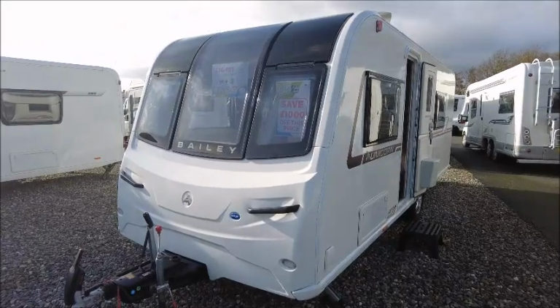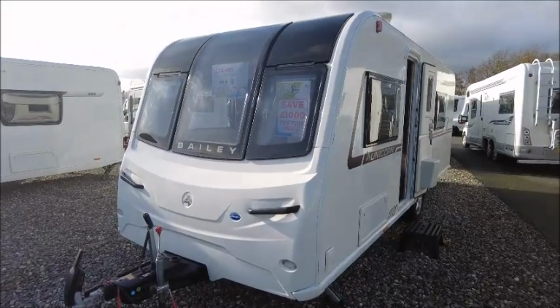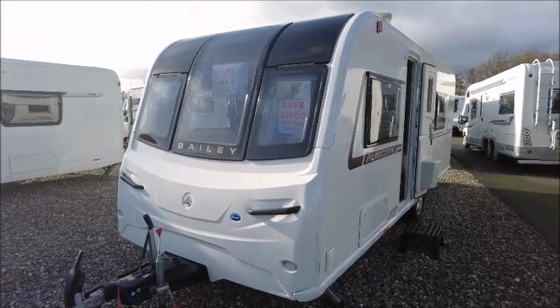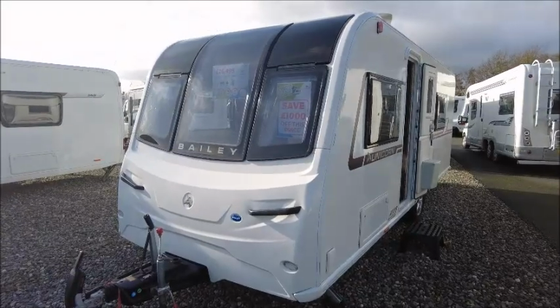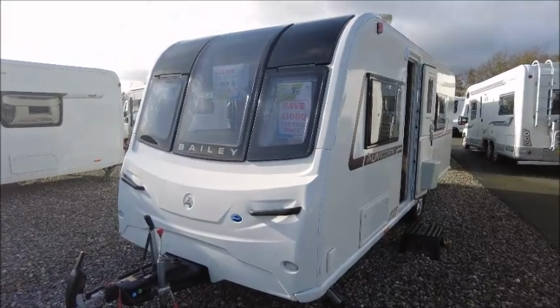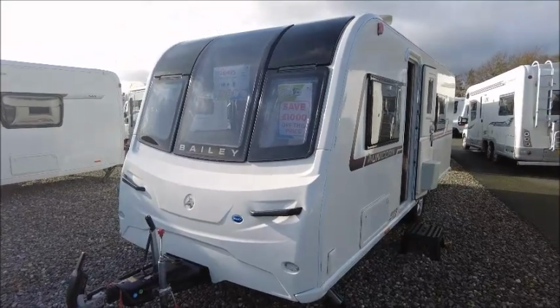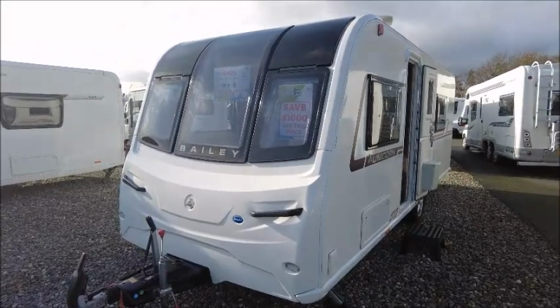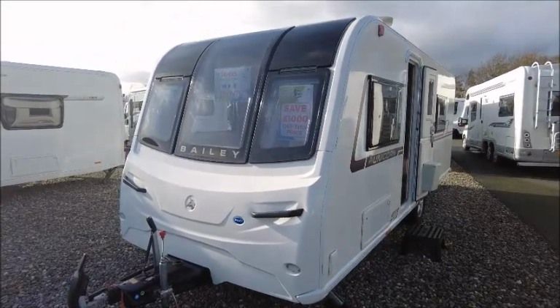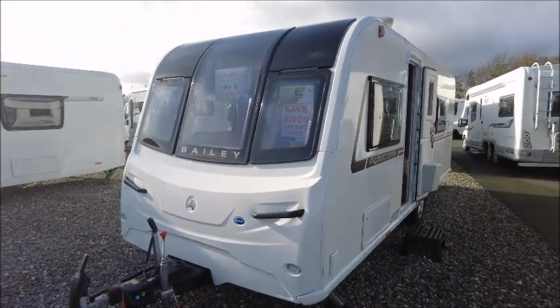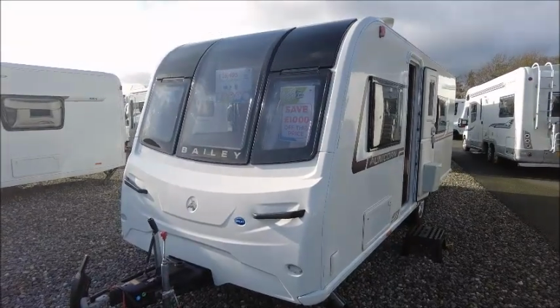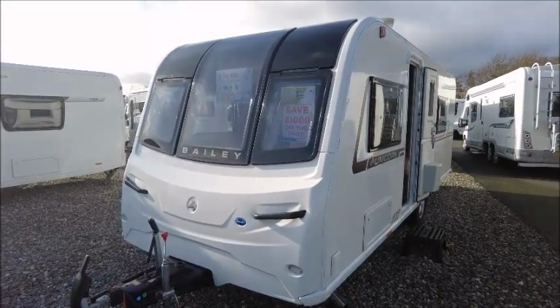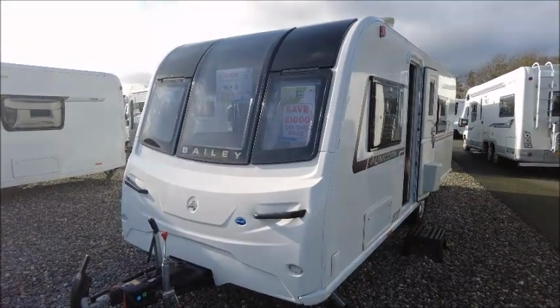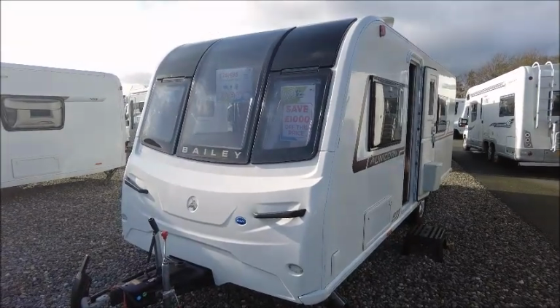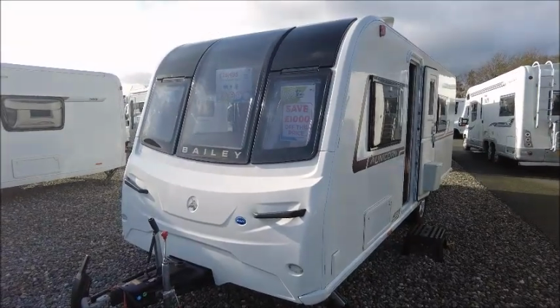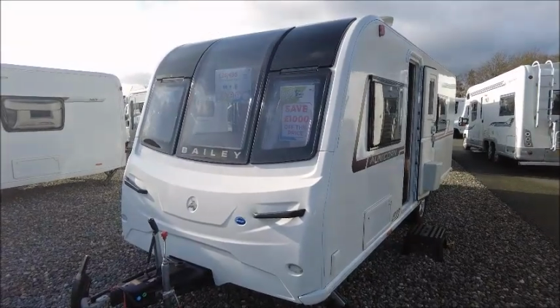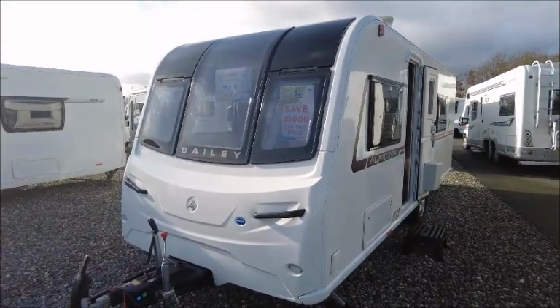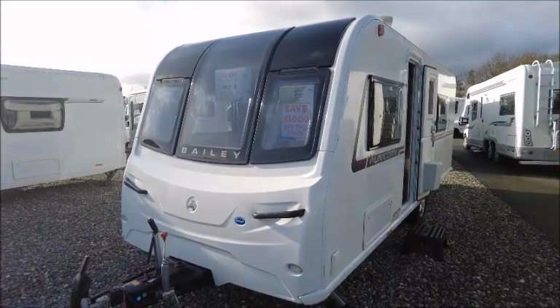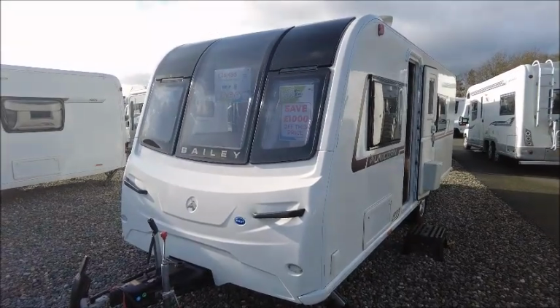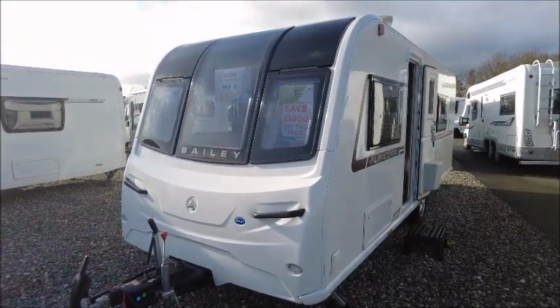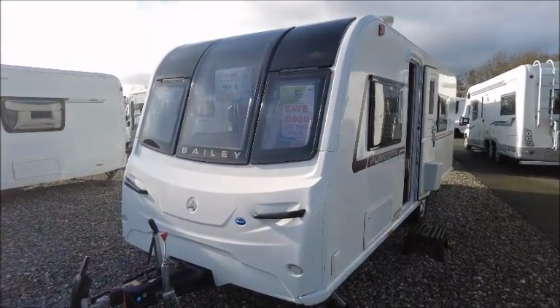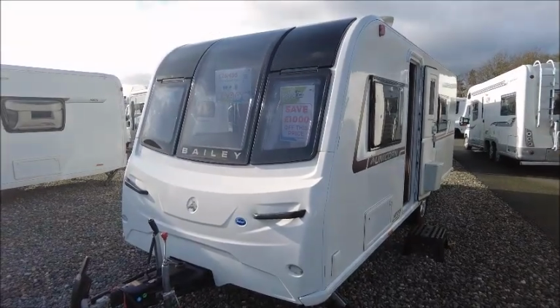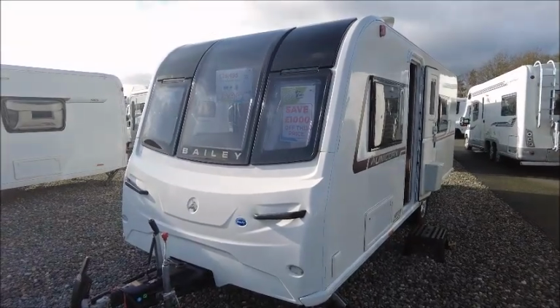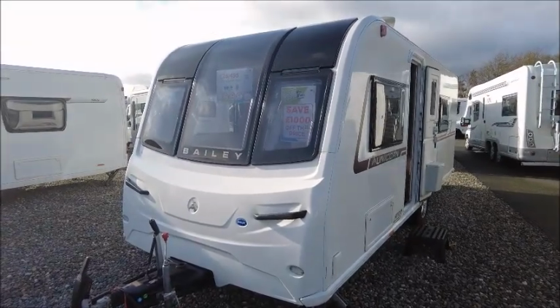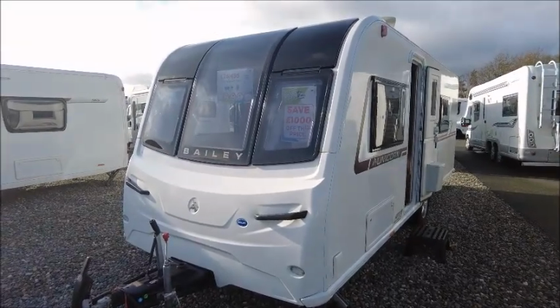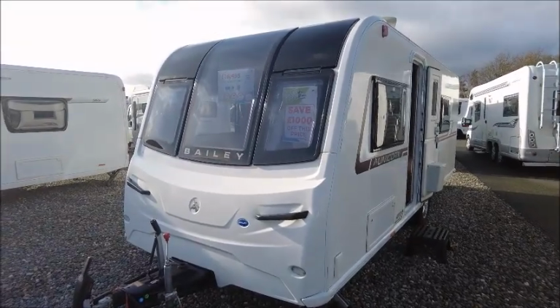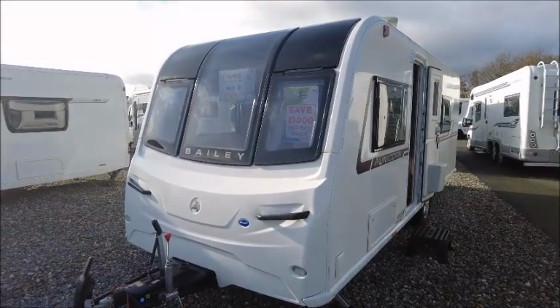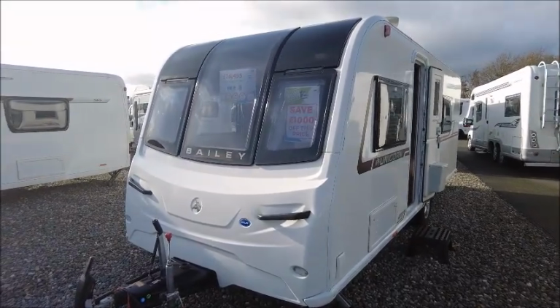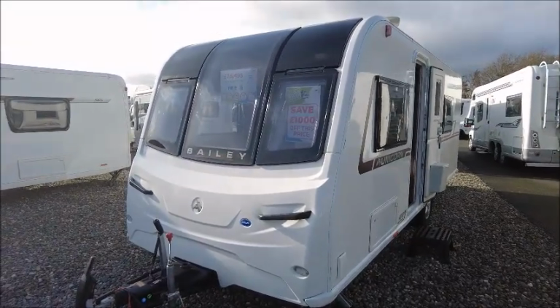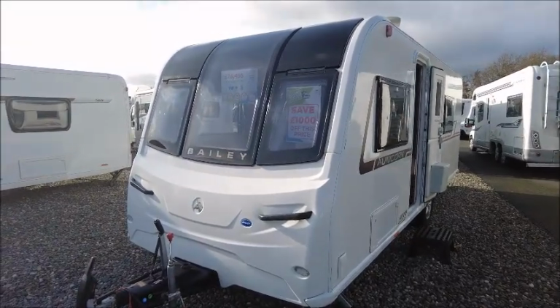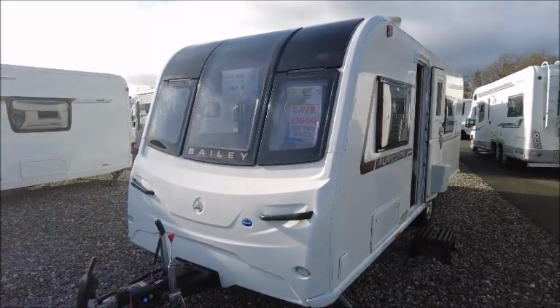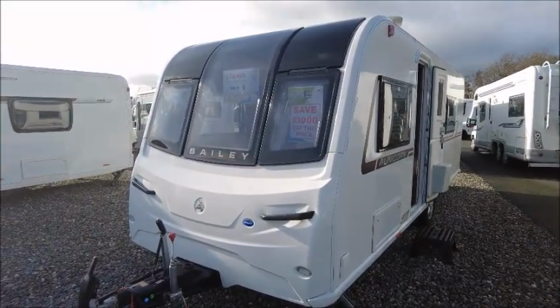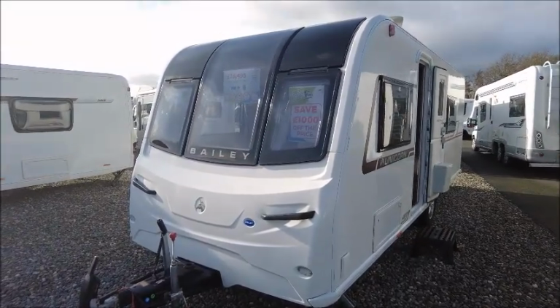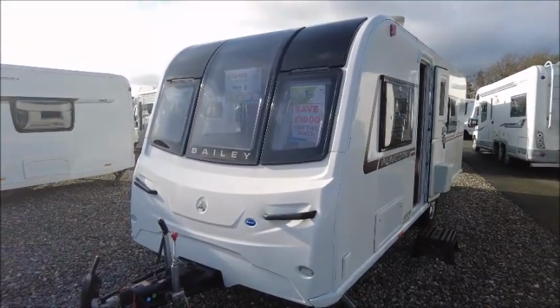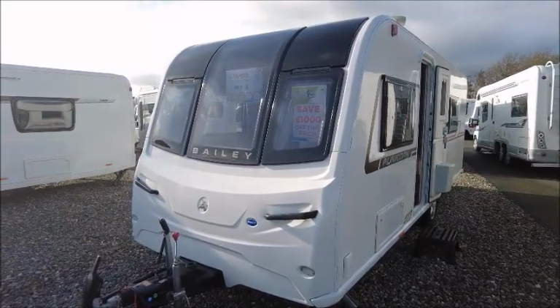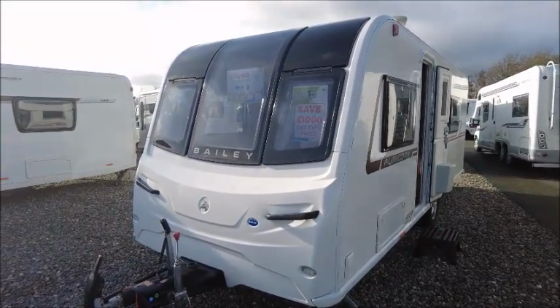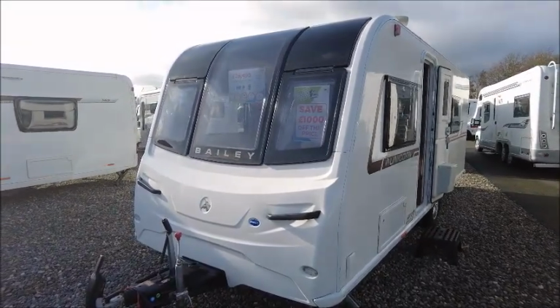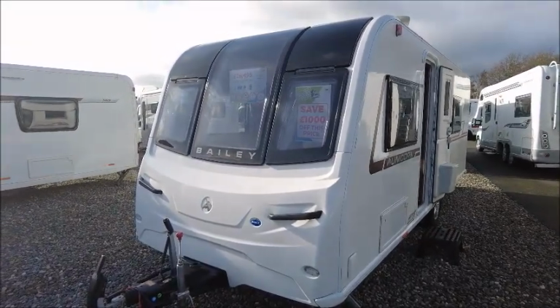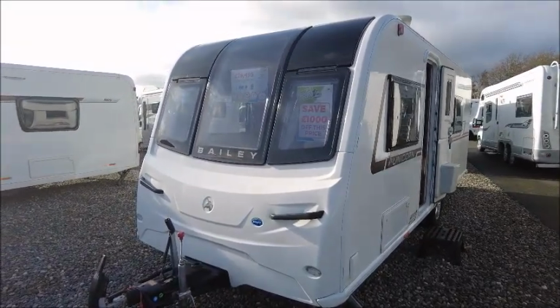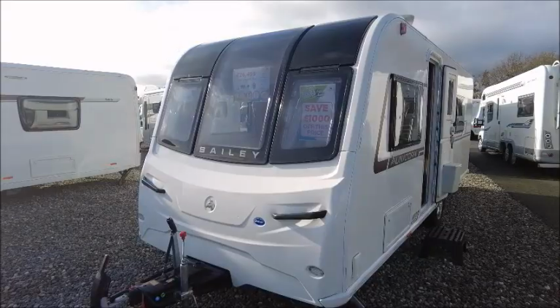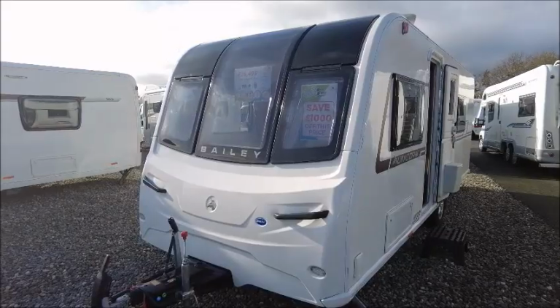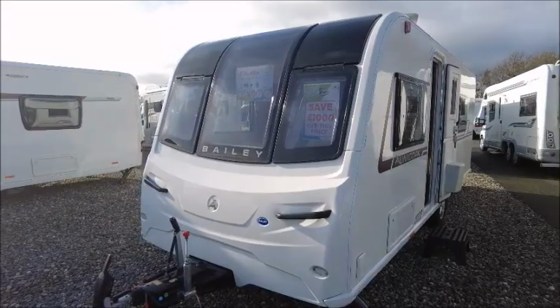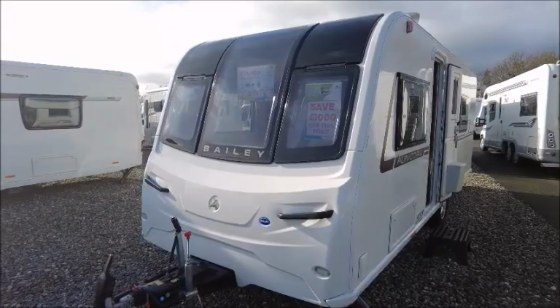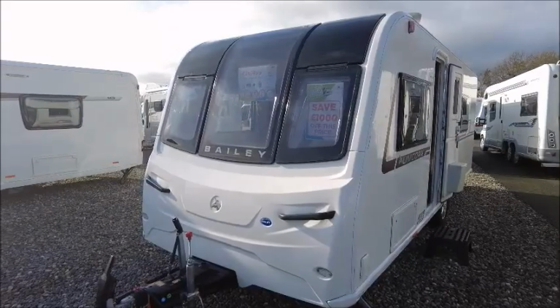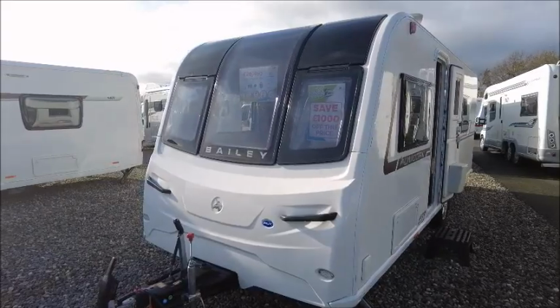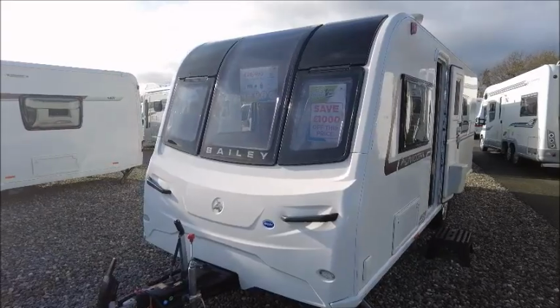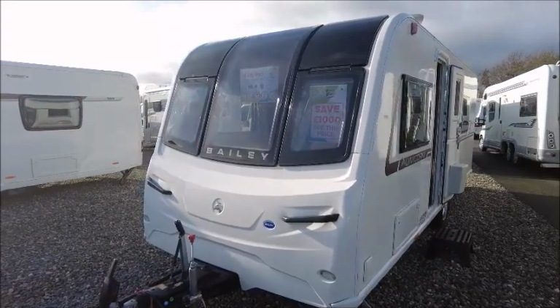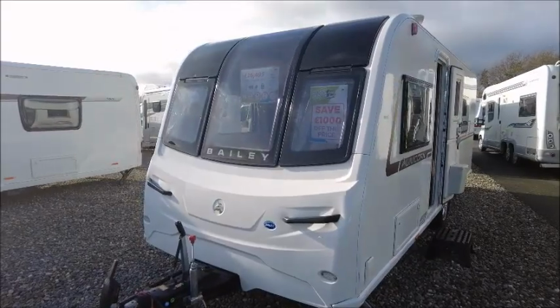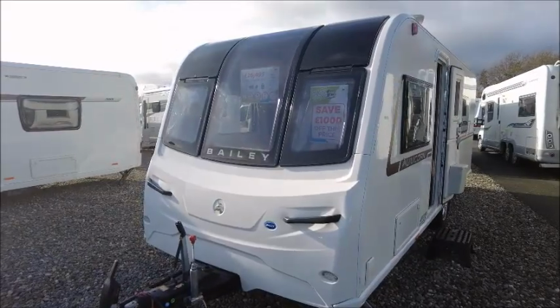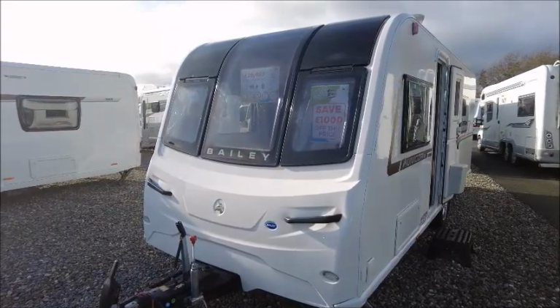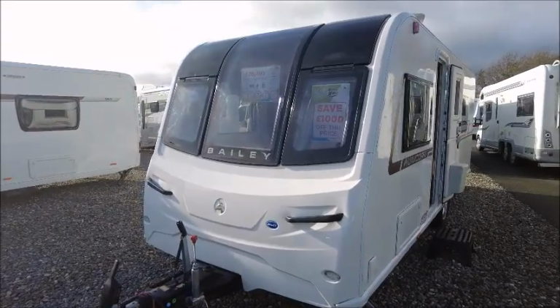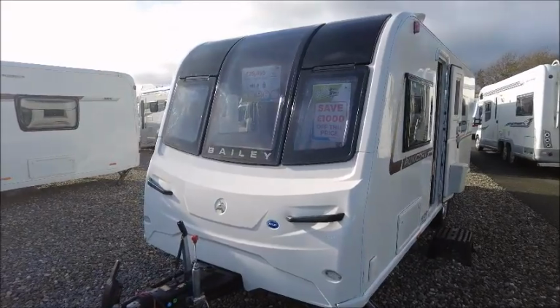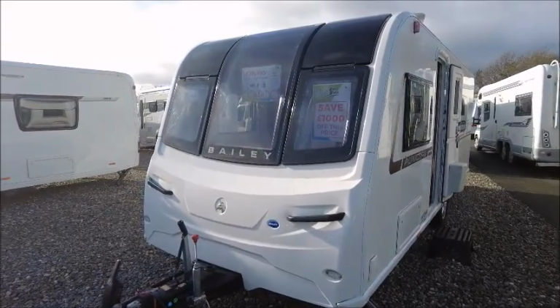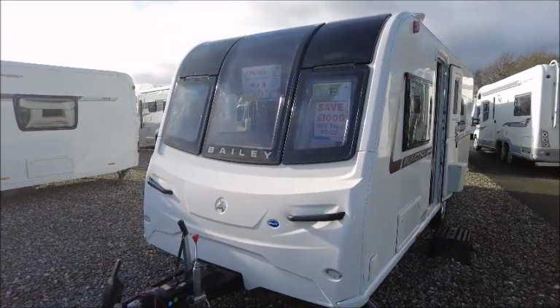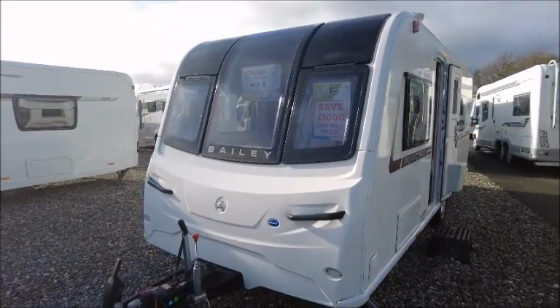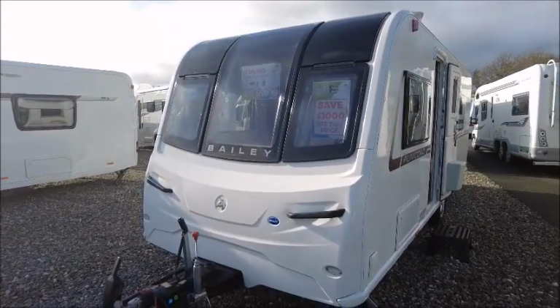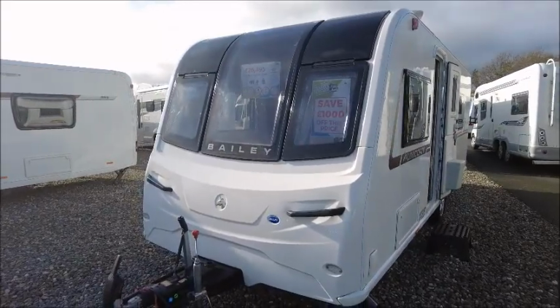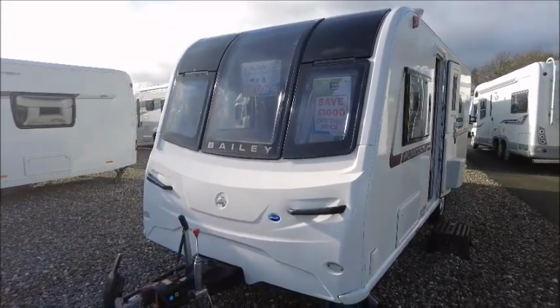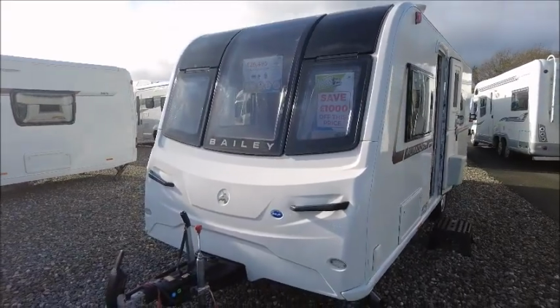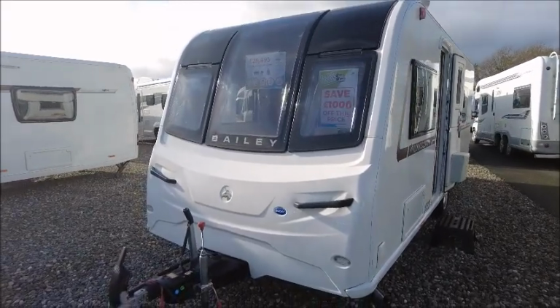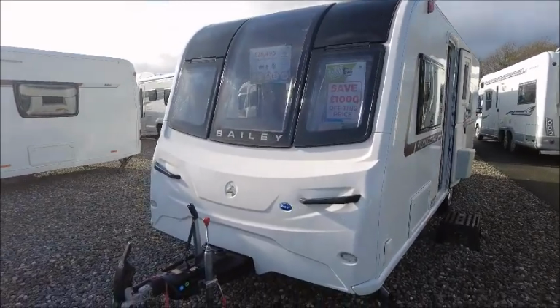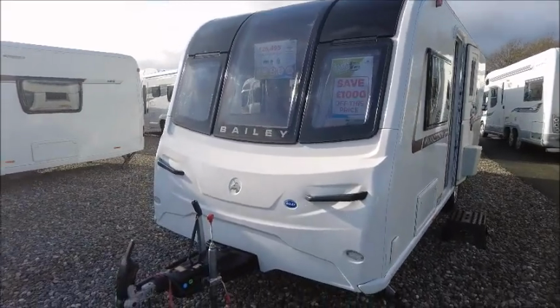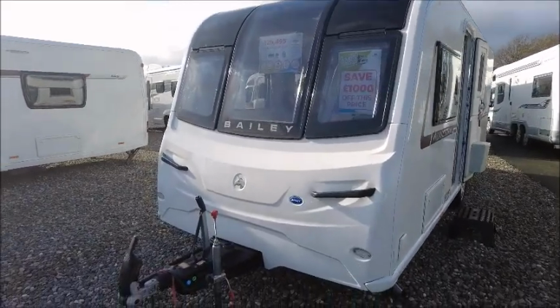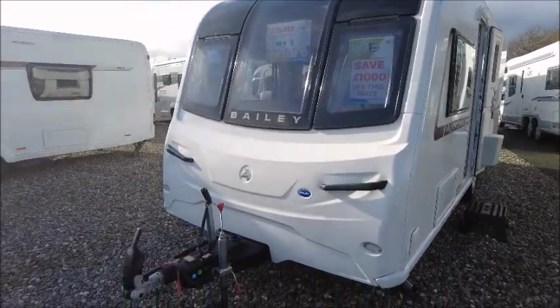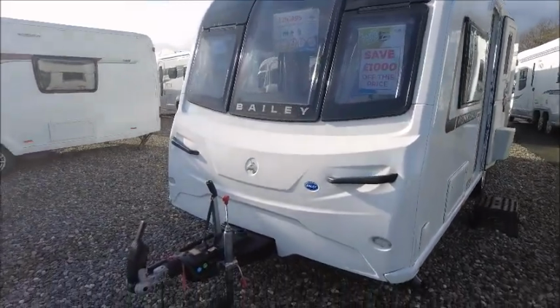Welcome back to Solar Pleasure. Here we have a 2019 Bailey Unicorn Cadiz Caravan. Let's go and take a look.